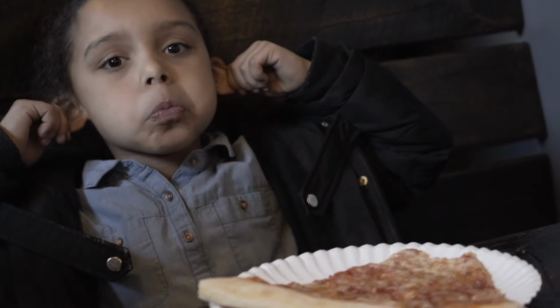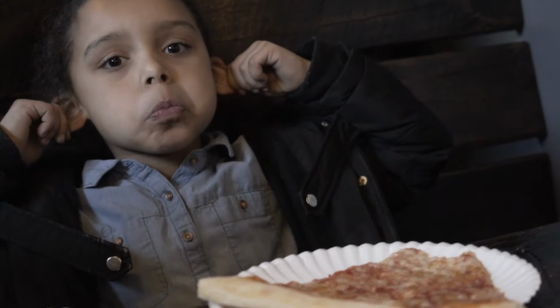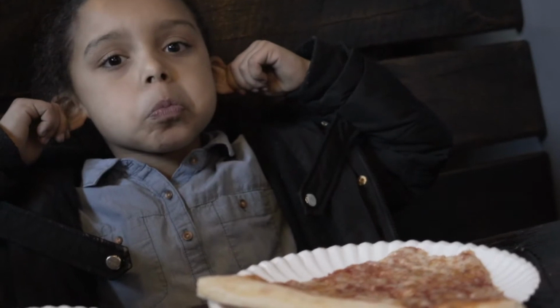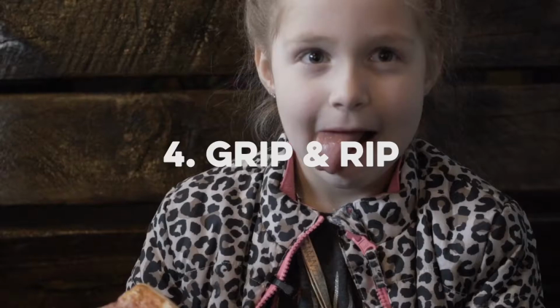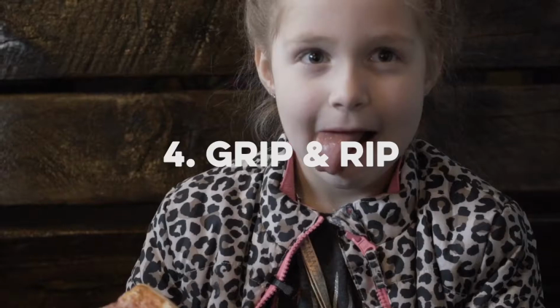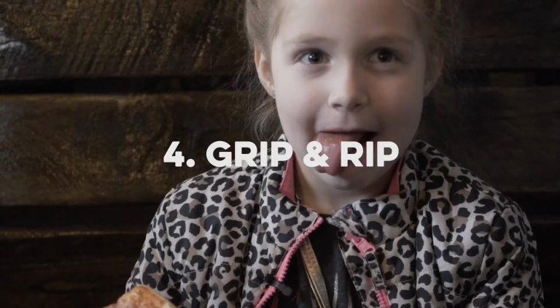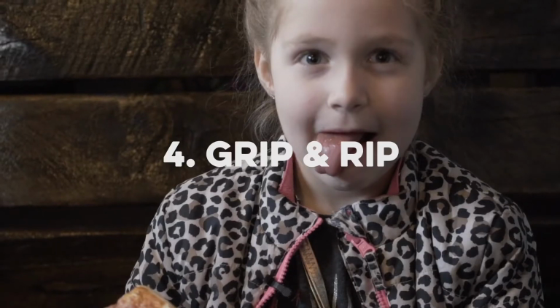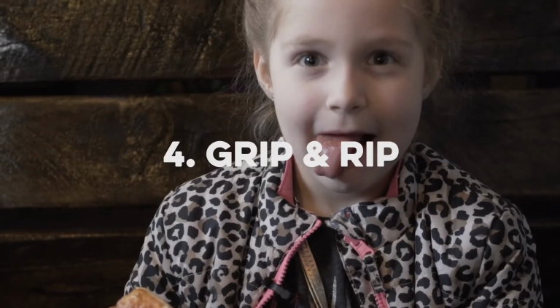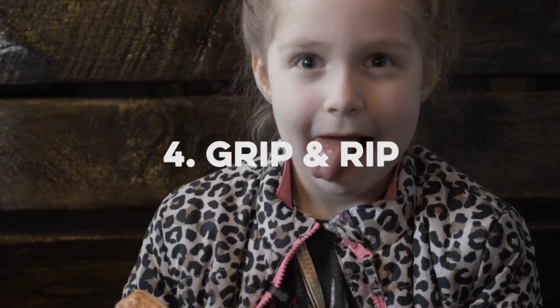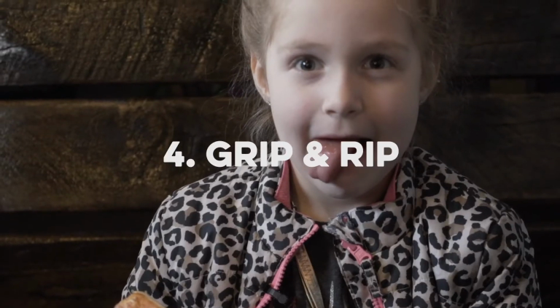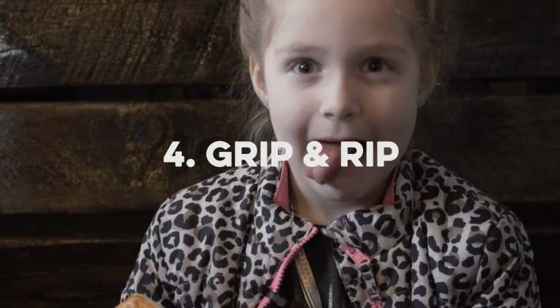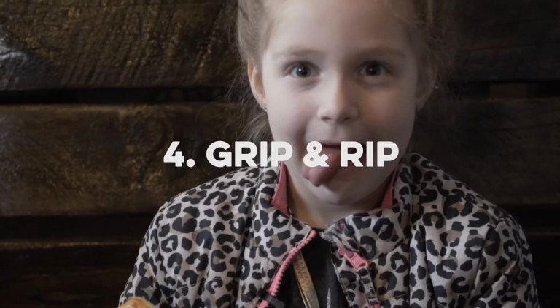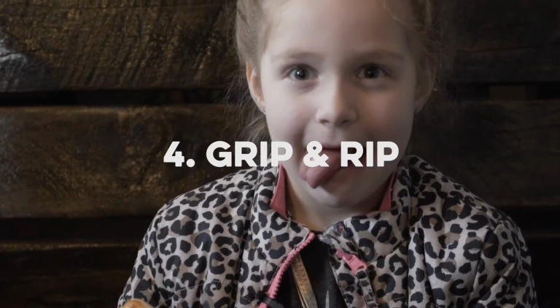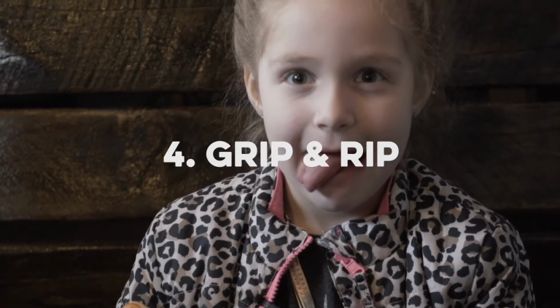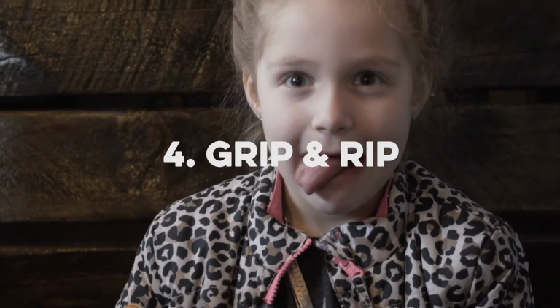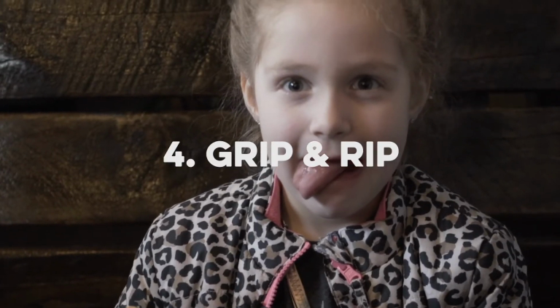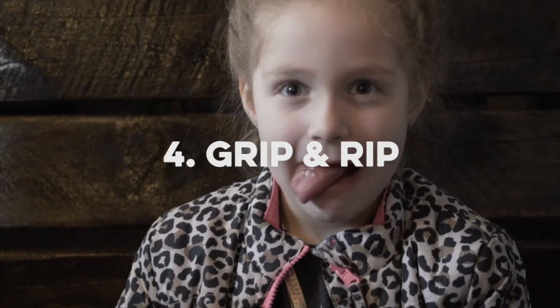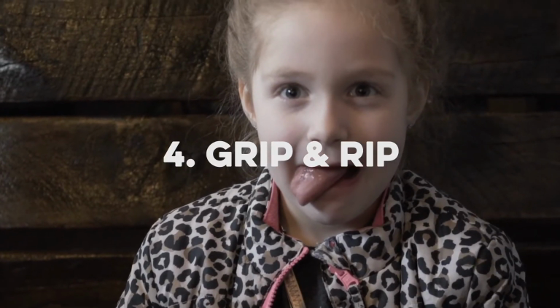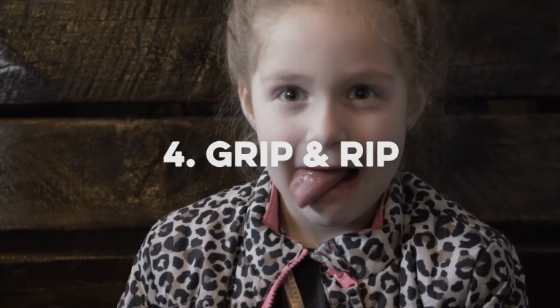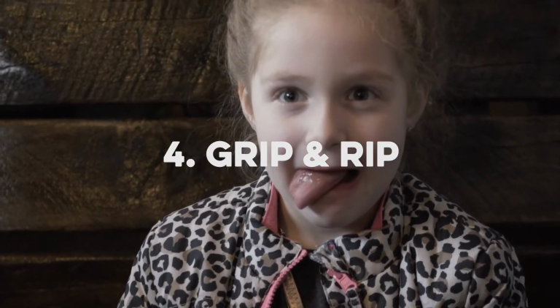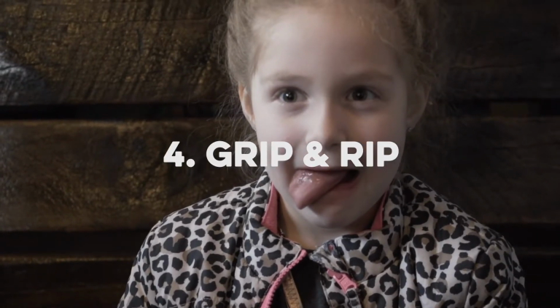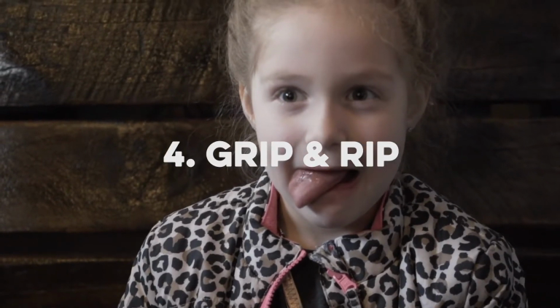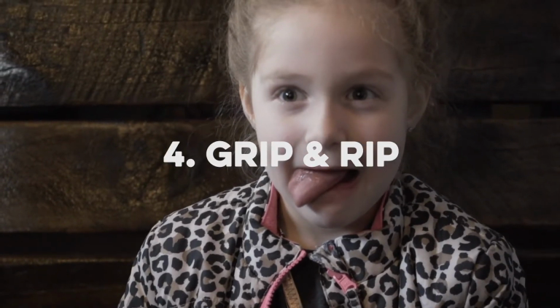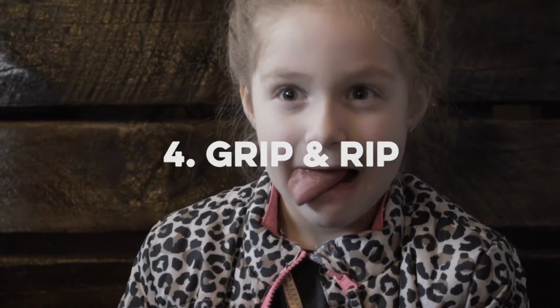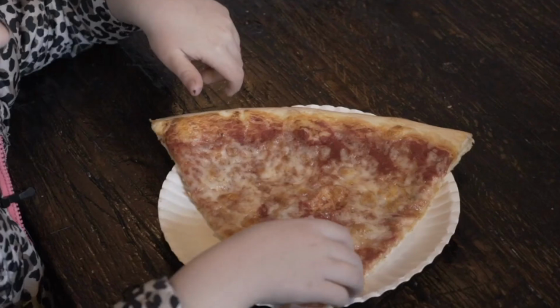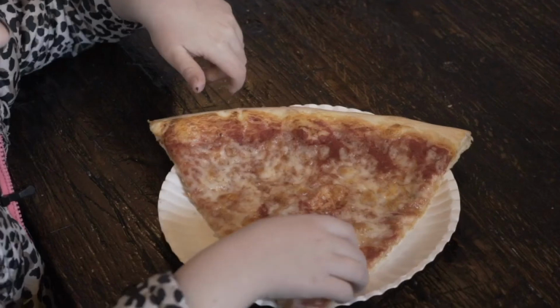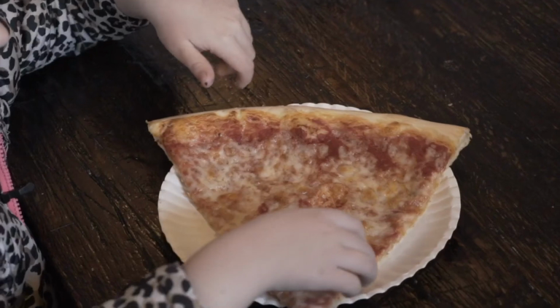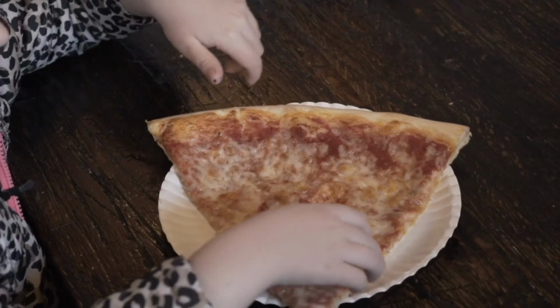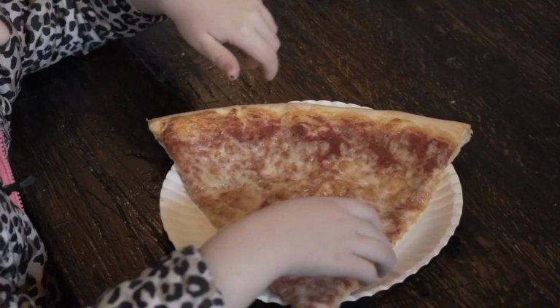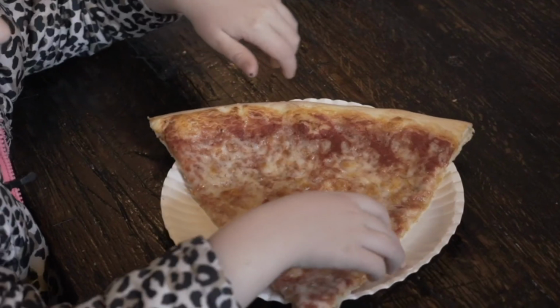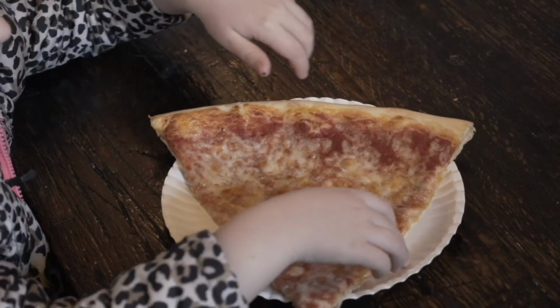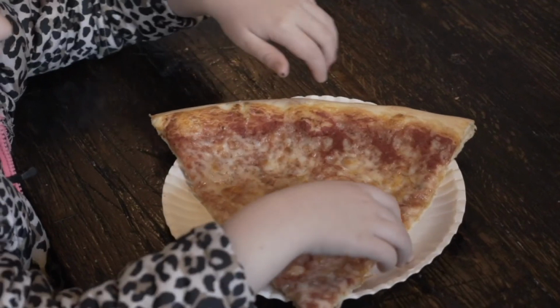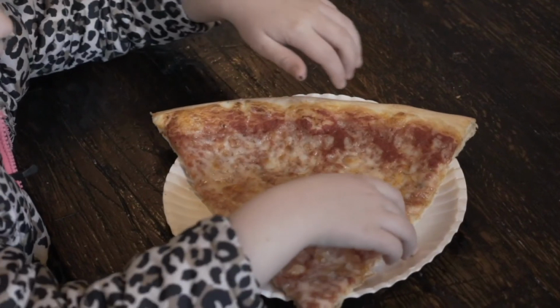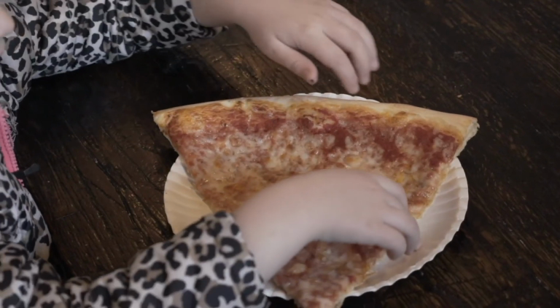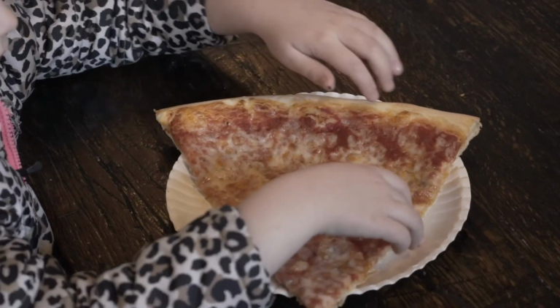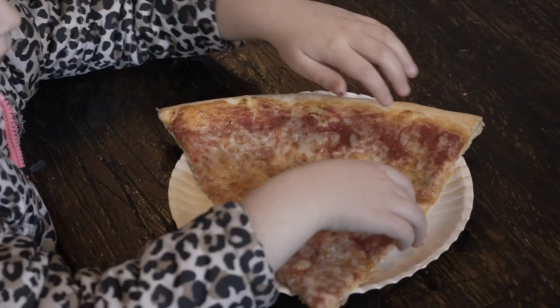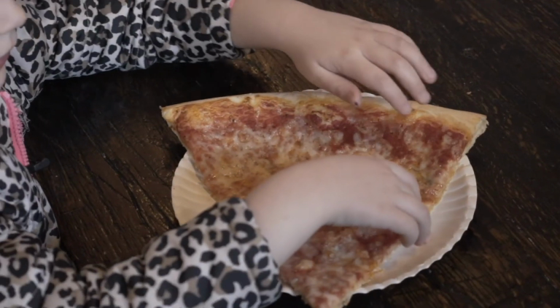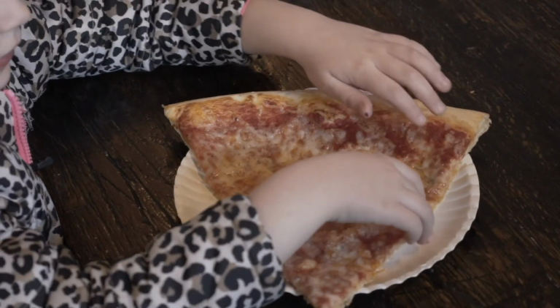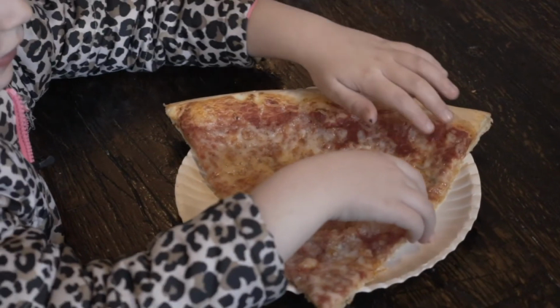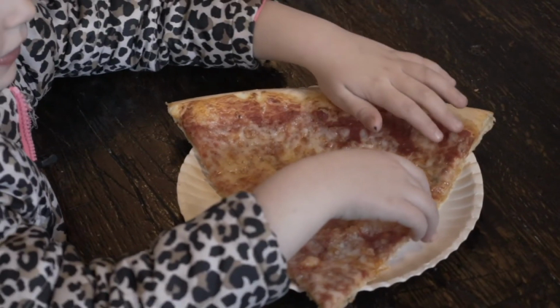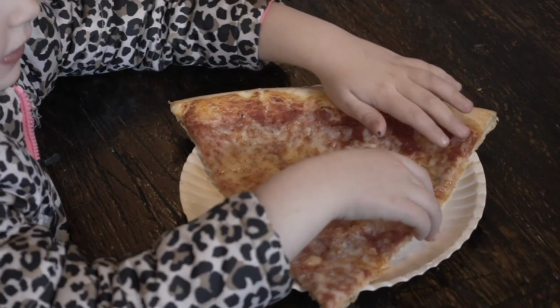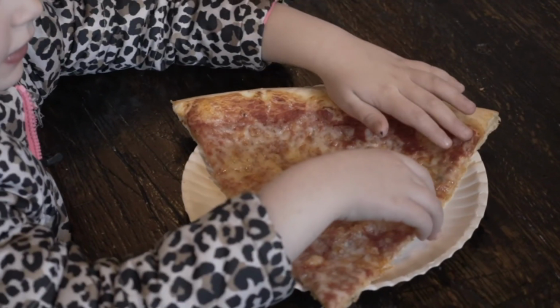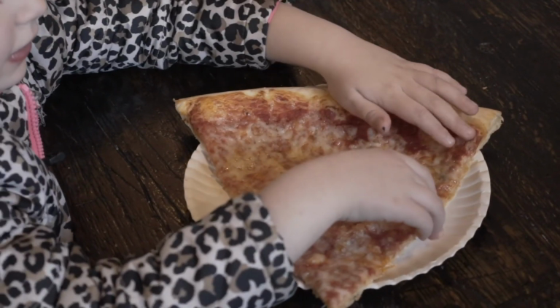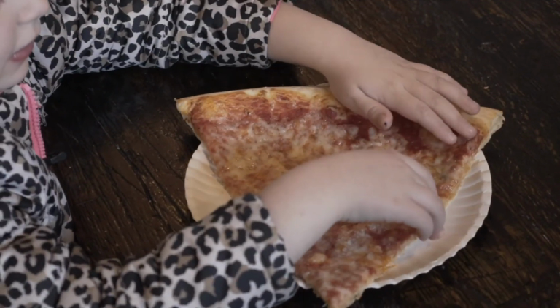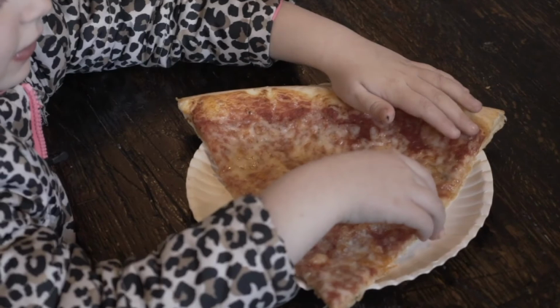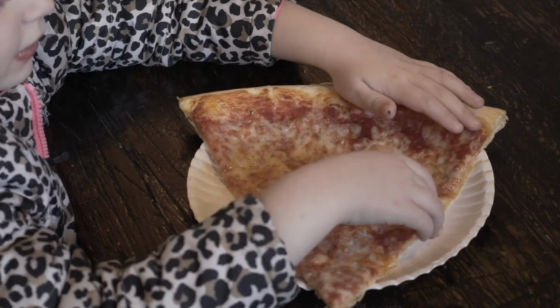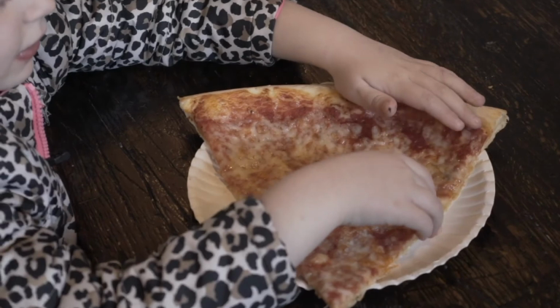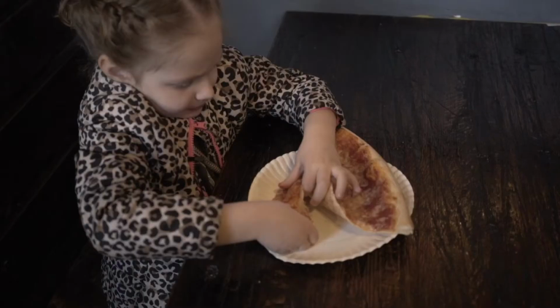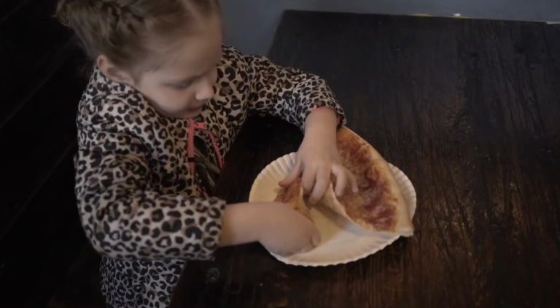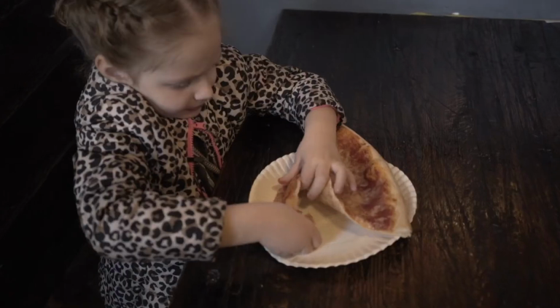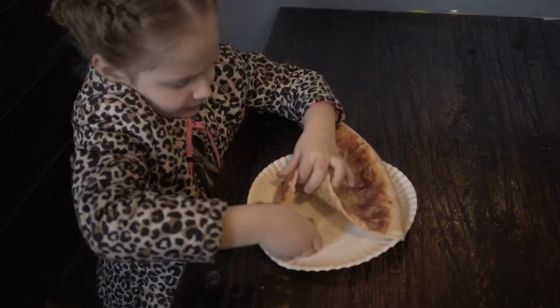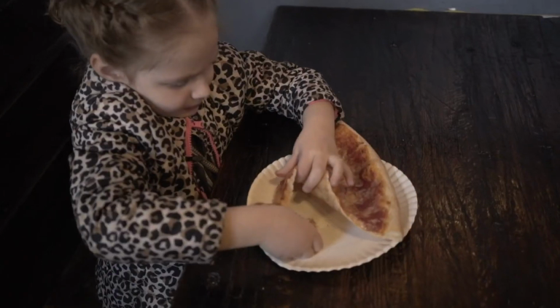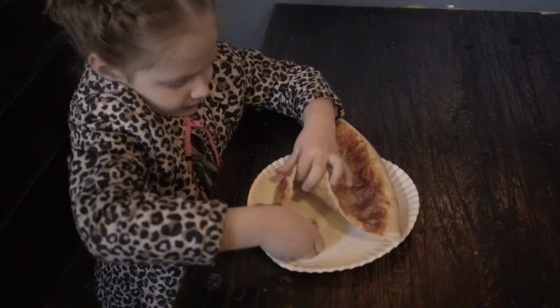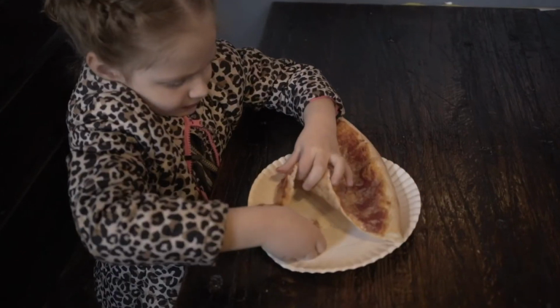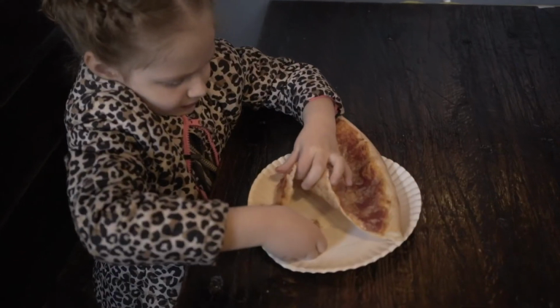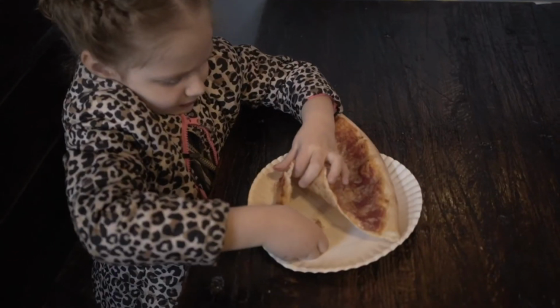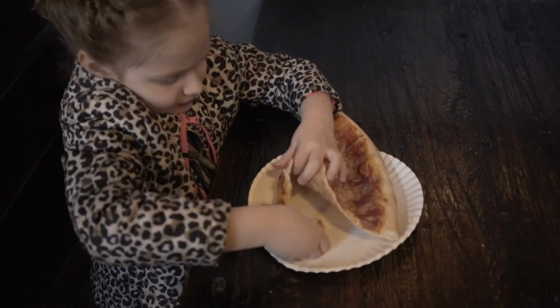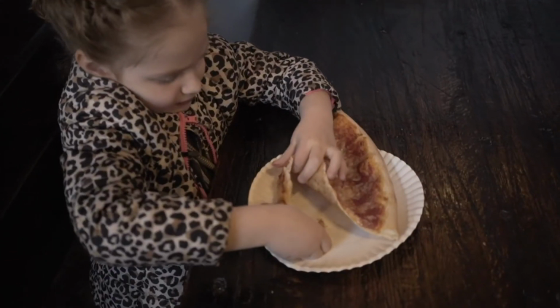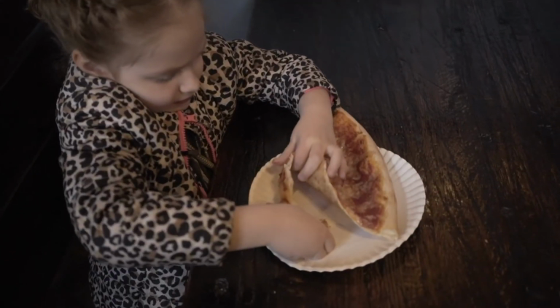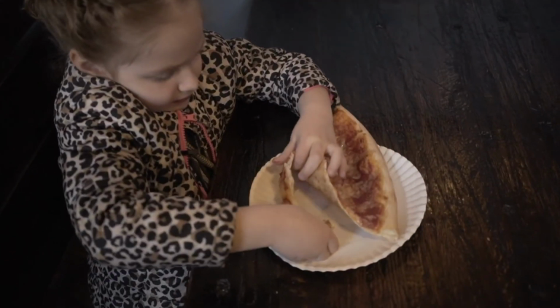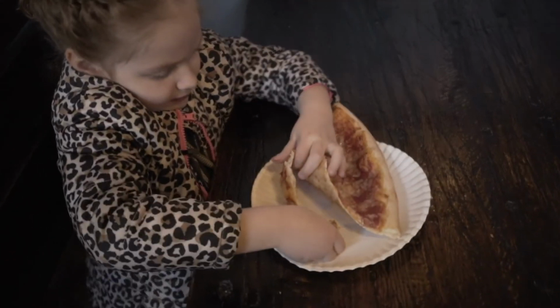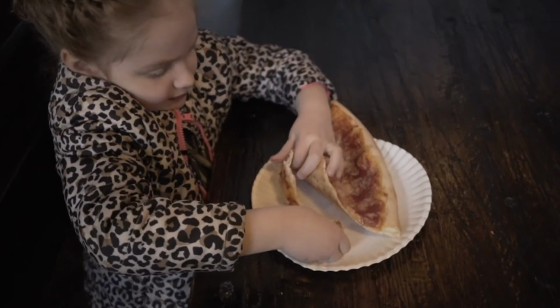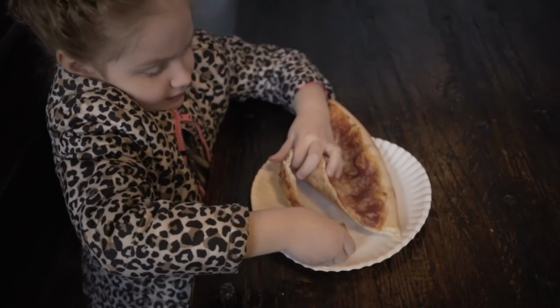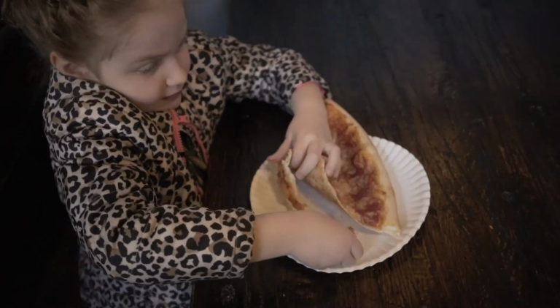The Griffin Rip. You get the pizza, you rip the piece off, and then you eat it.